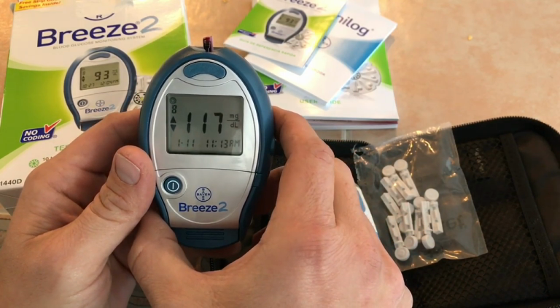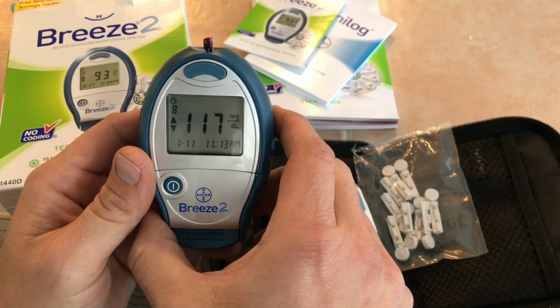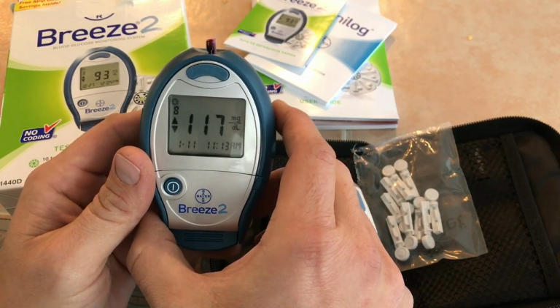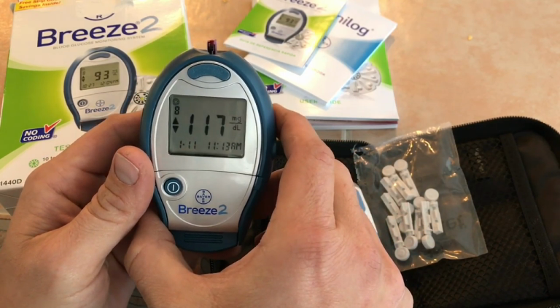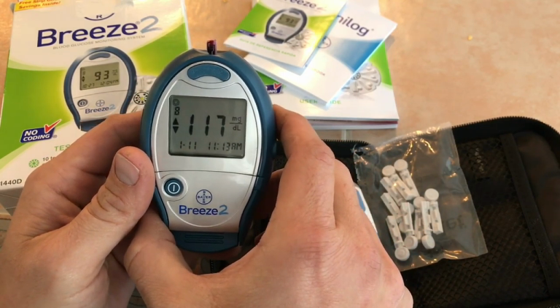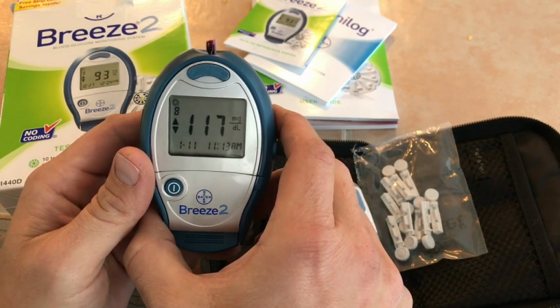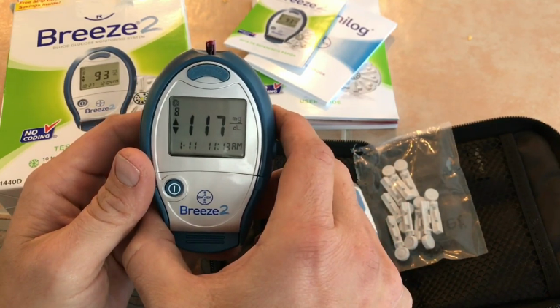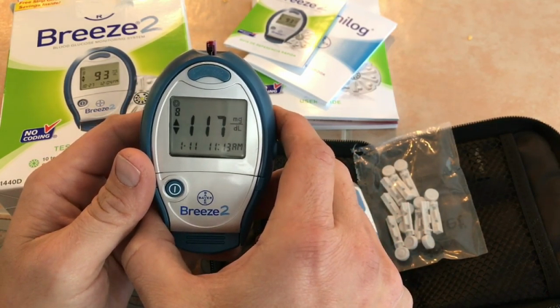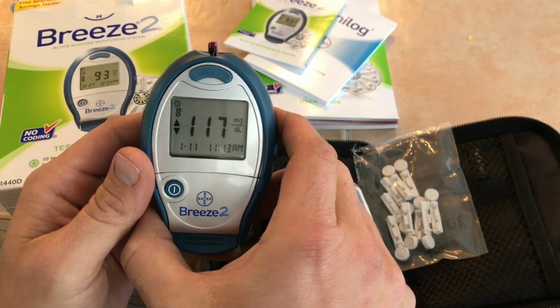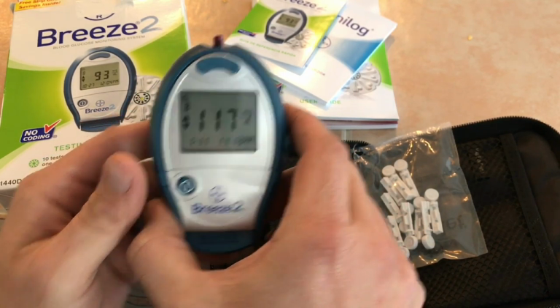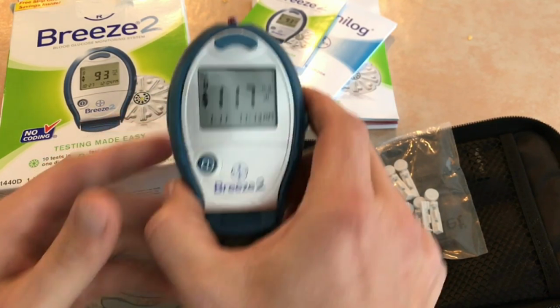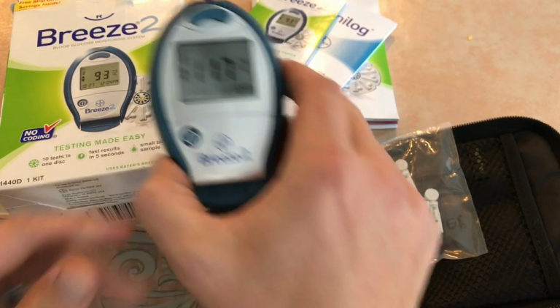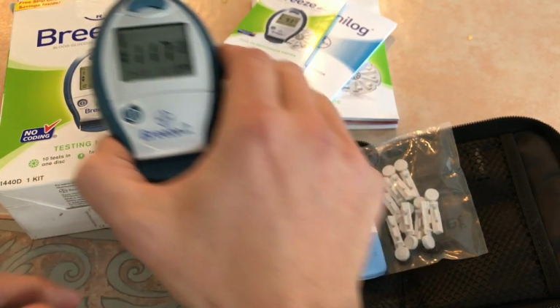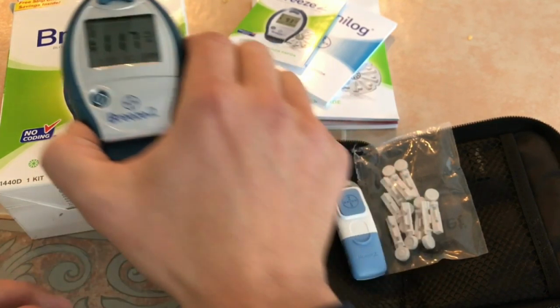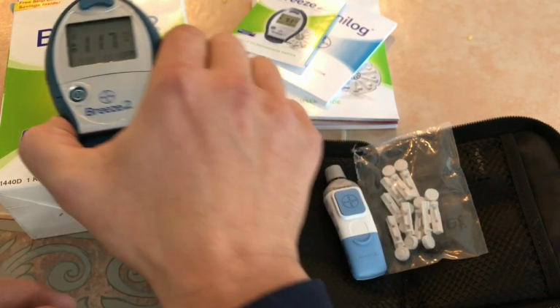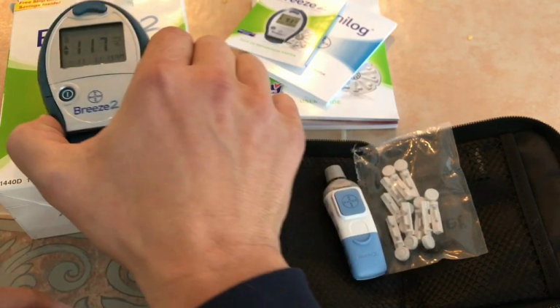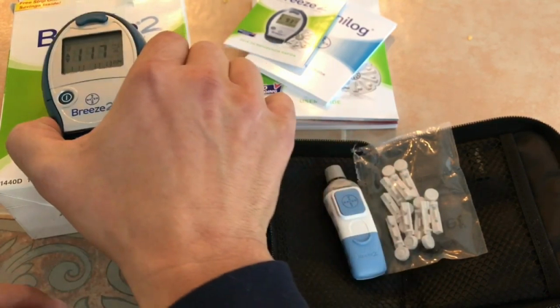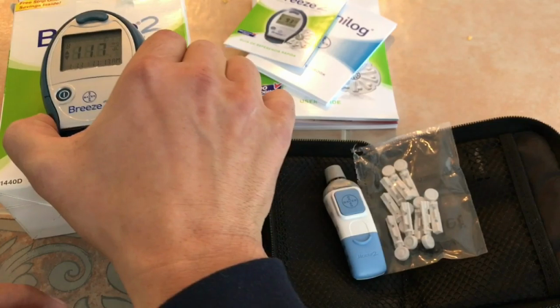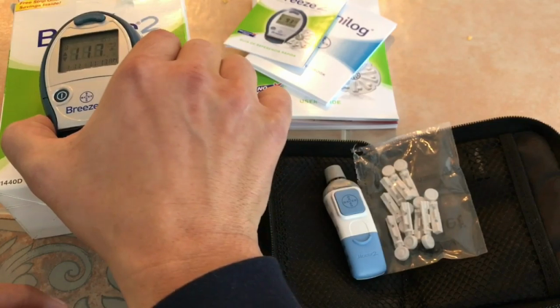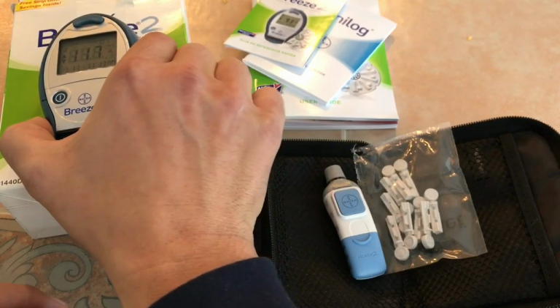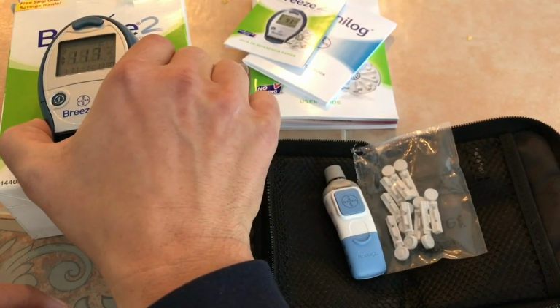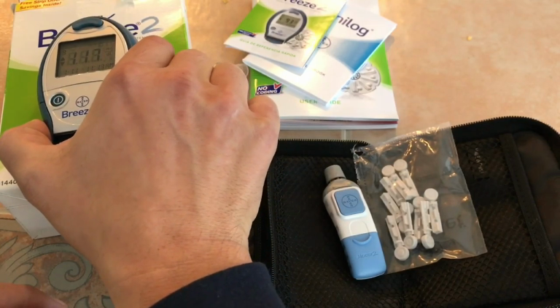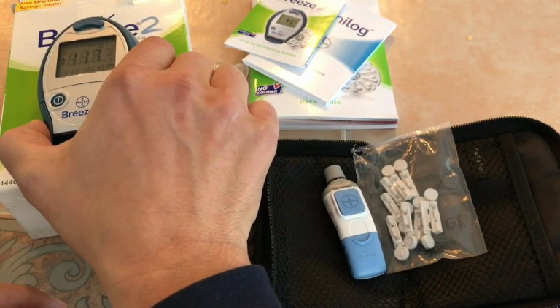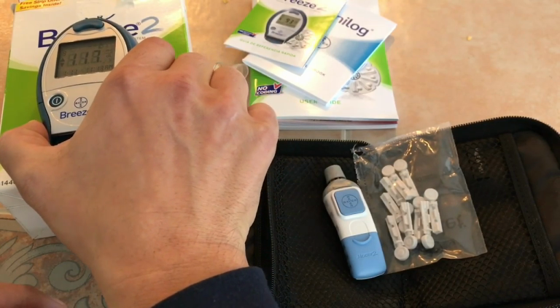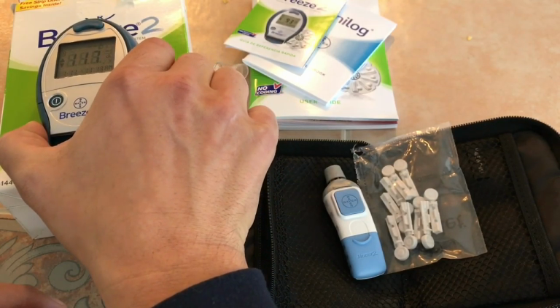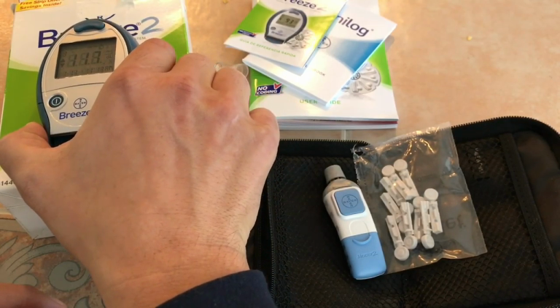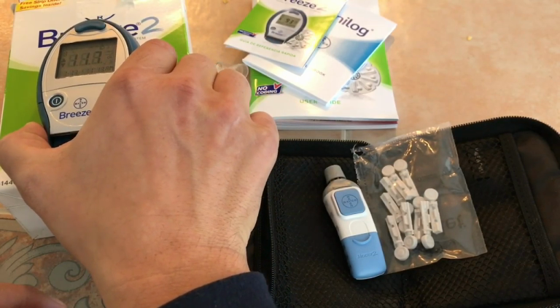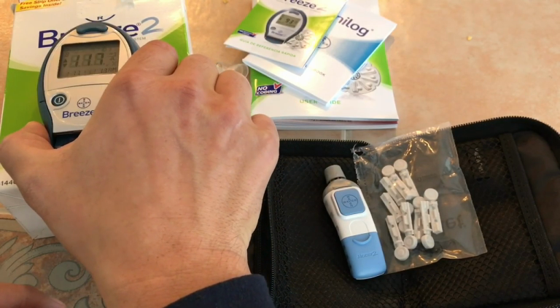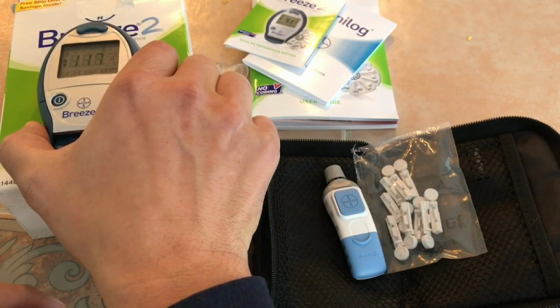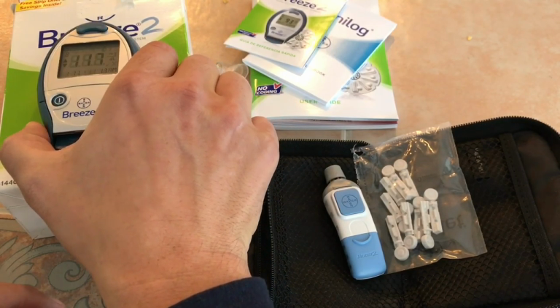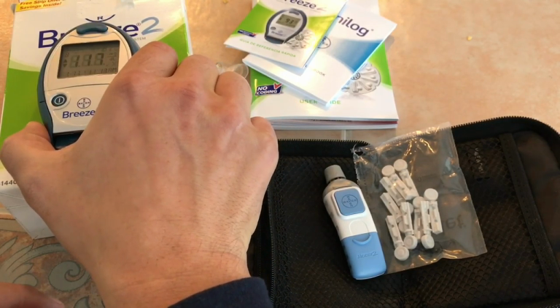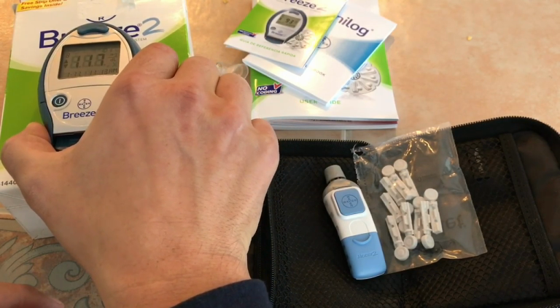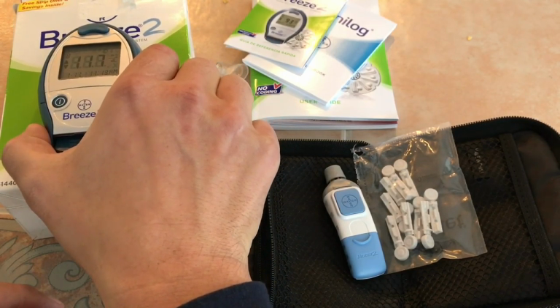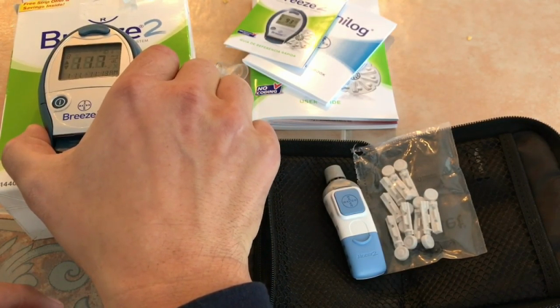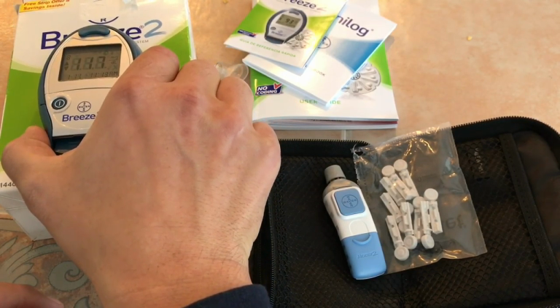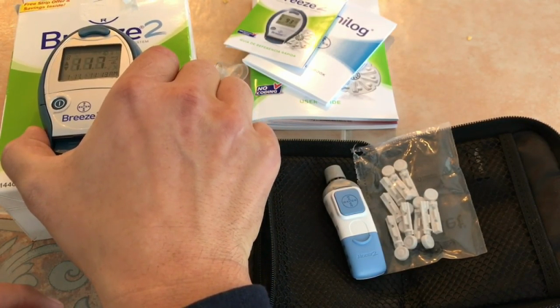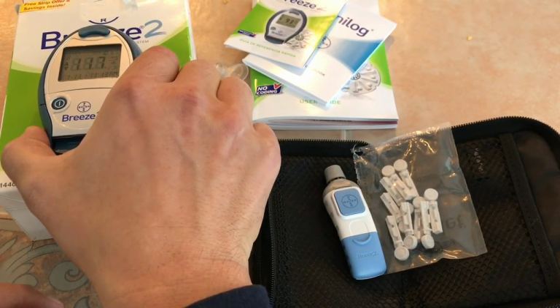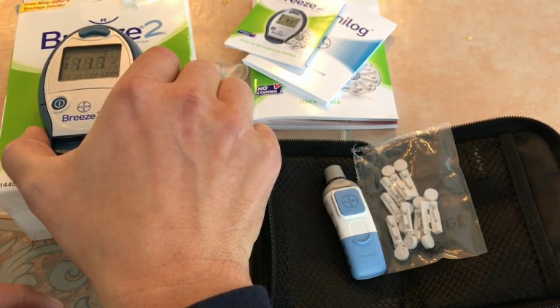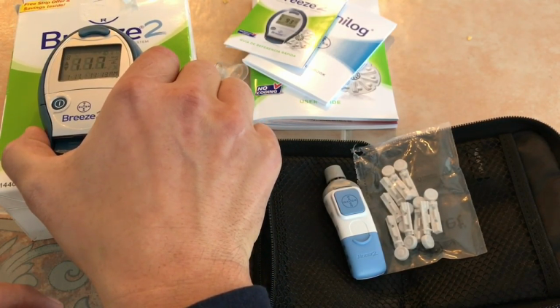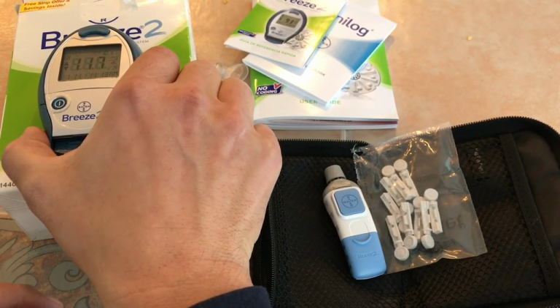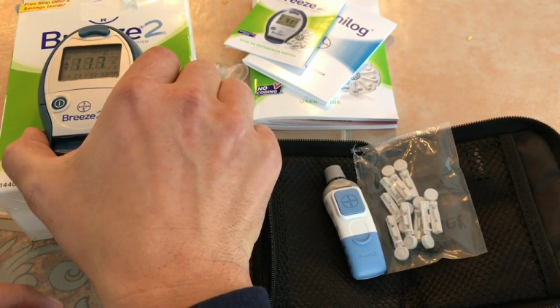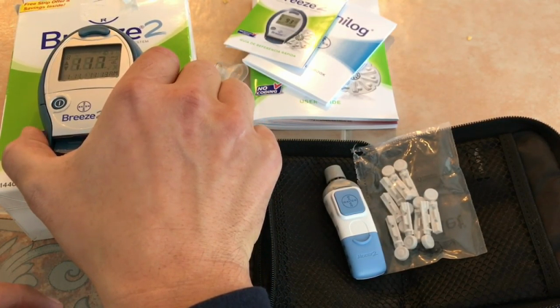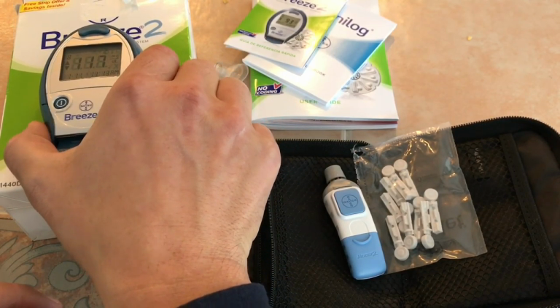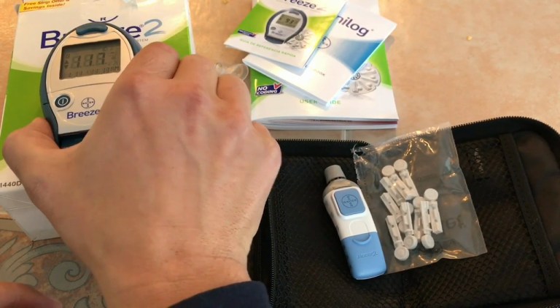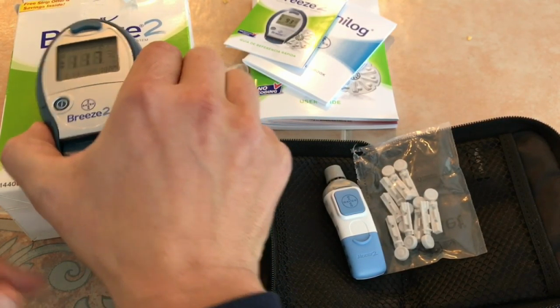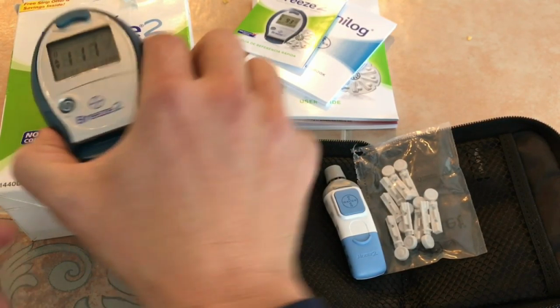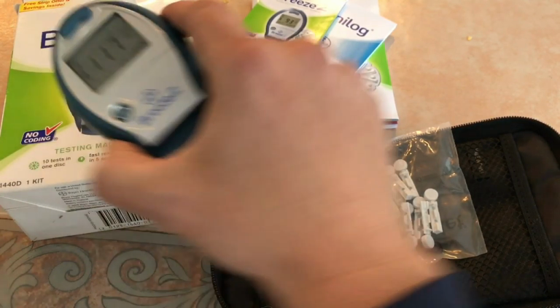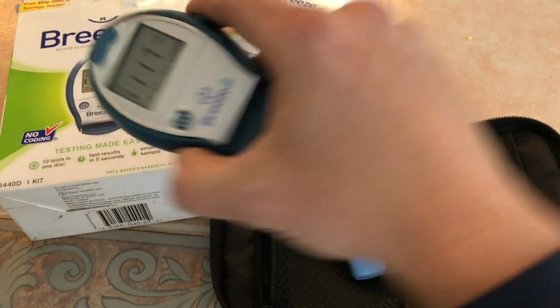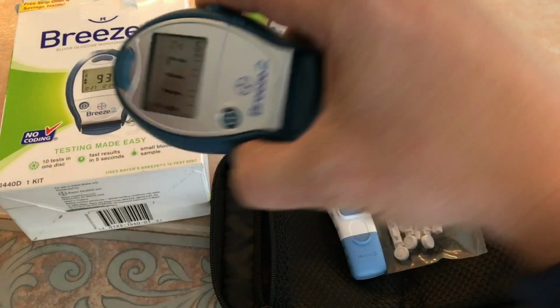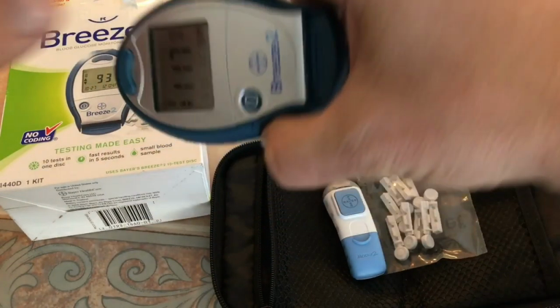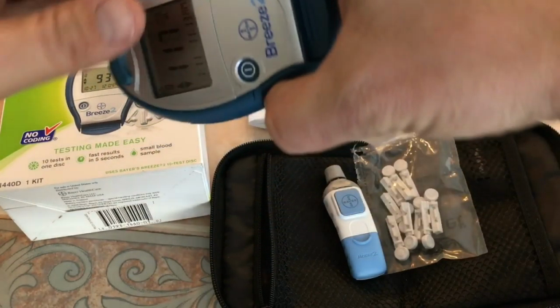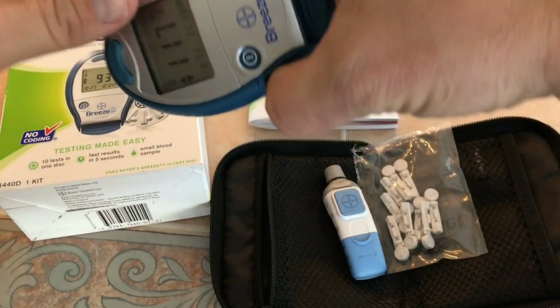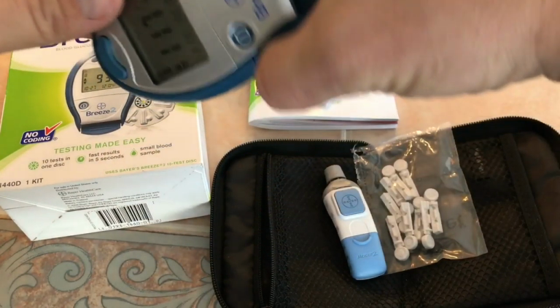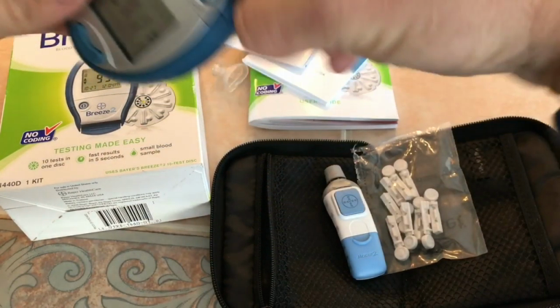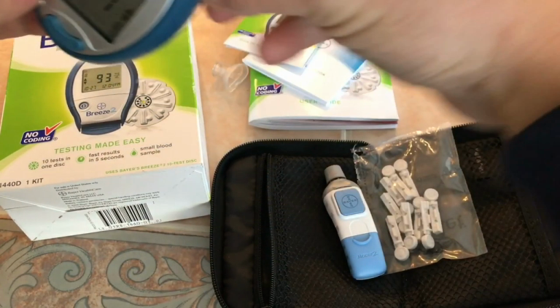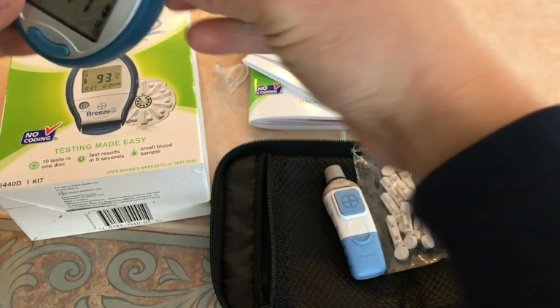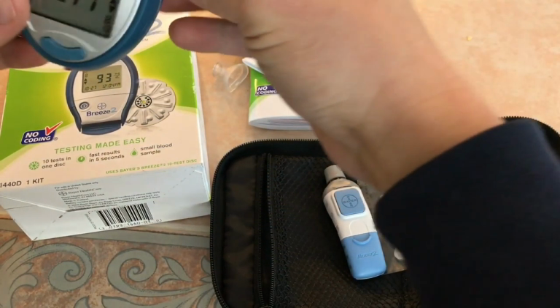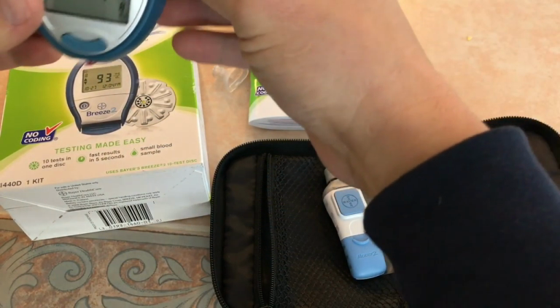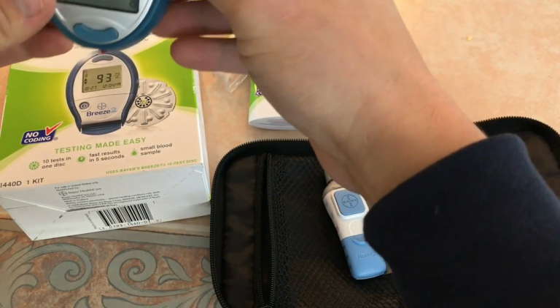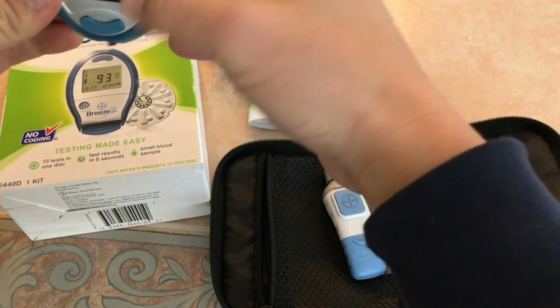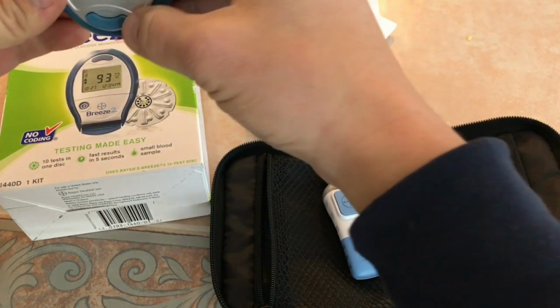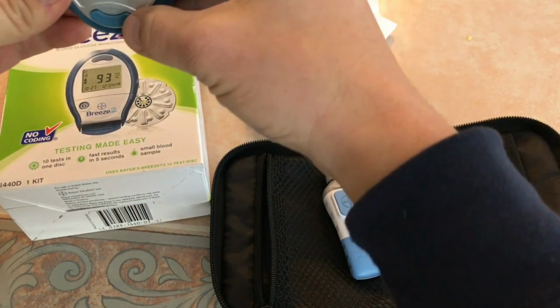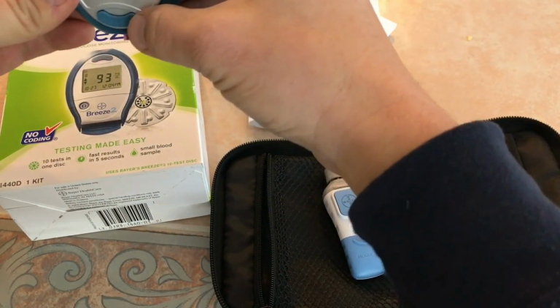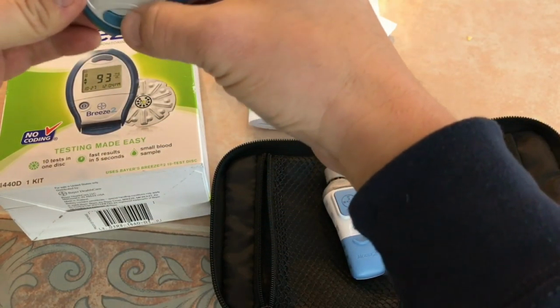It's about noon and I've only had fat coffee today. There's no way that 117 is my blood sugar level.